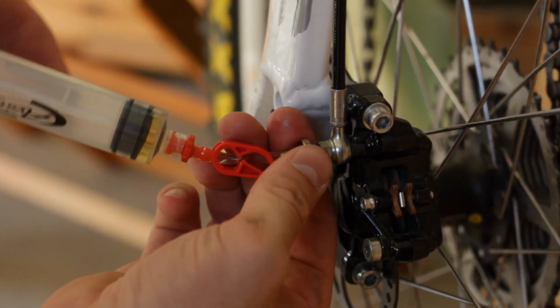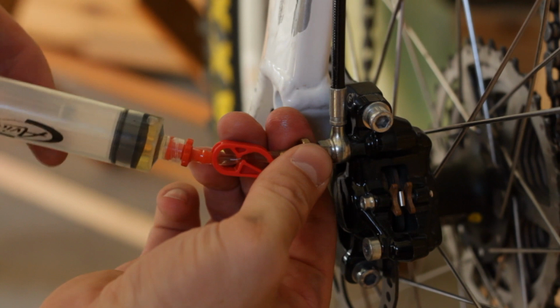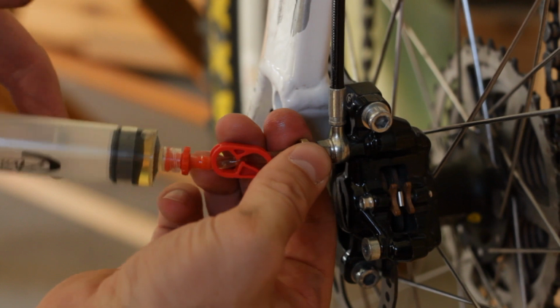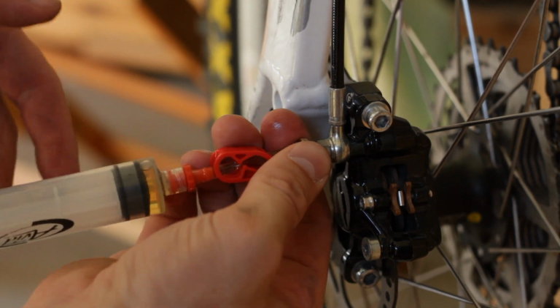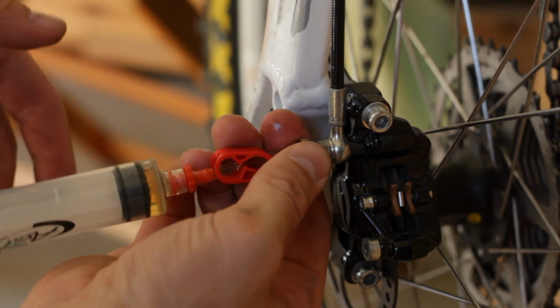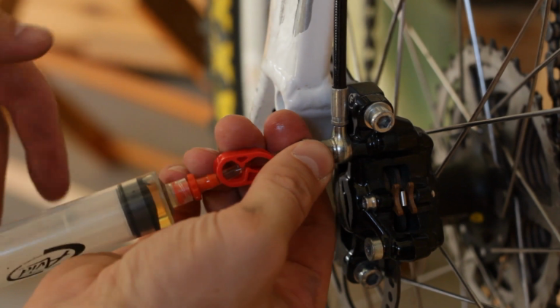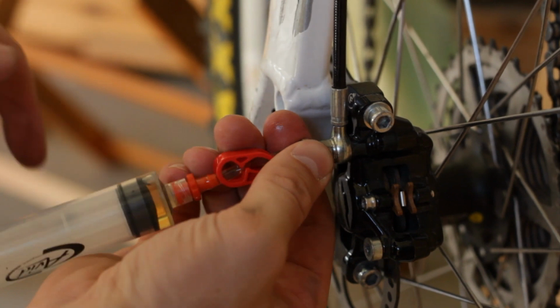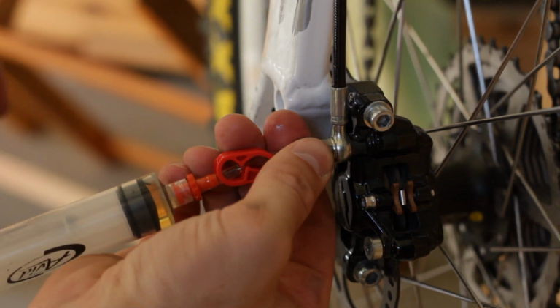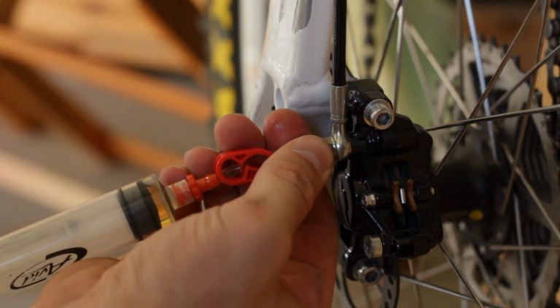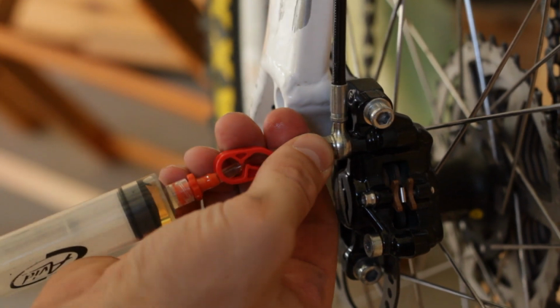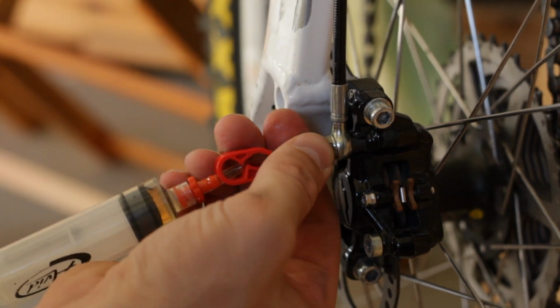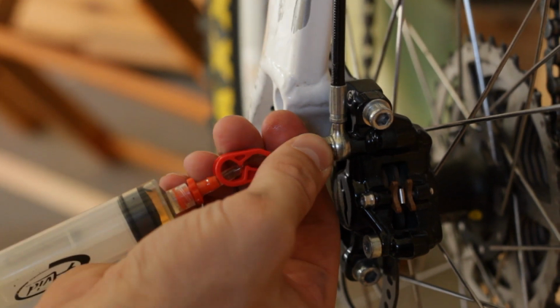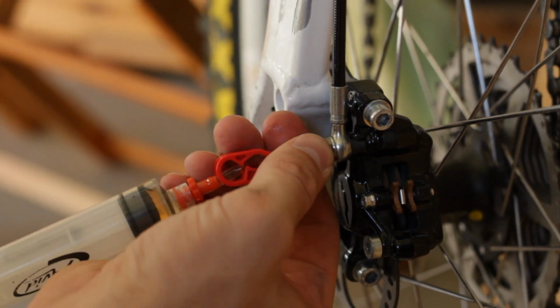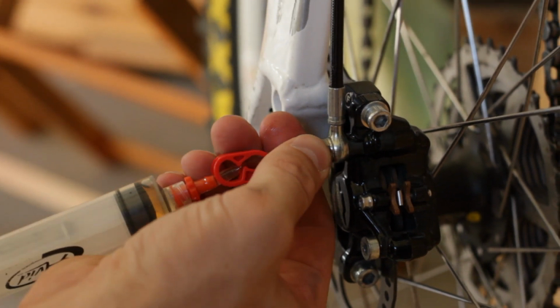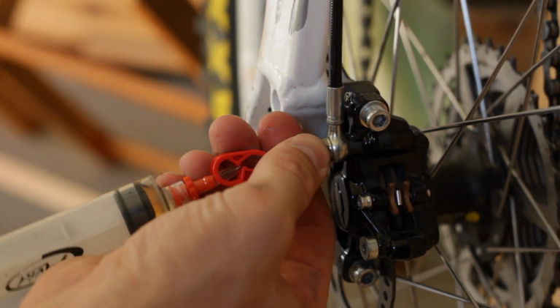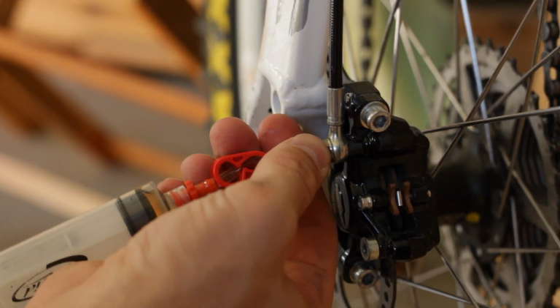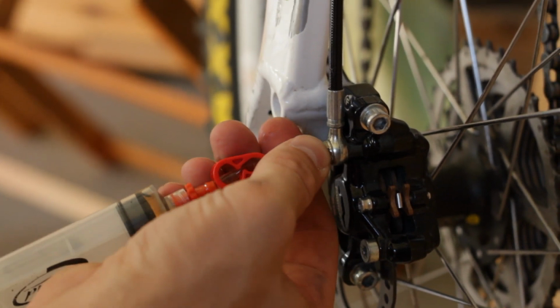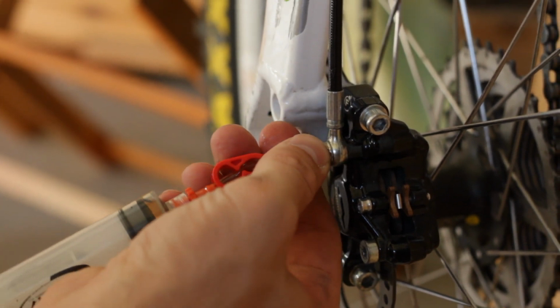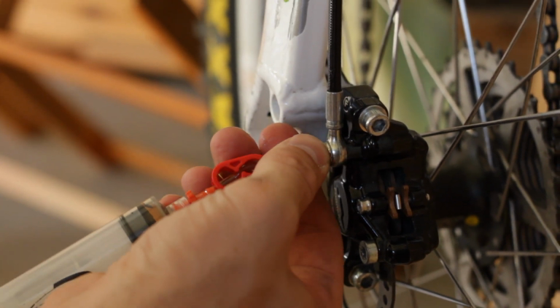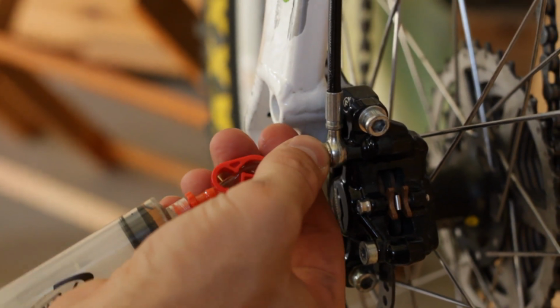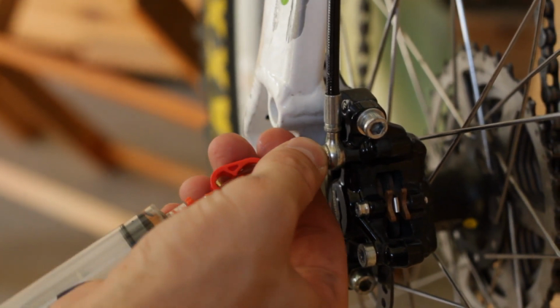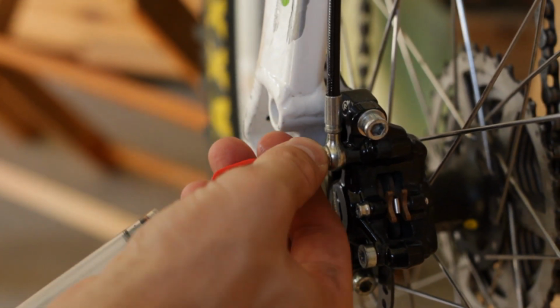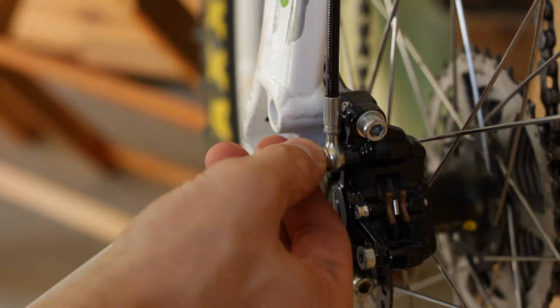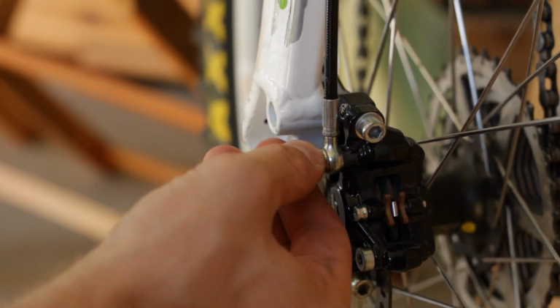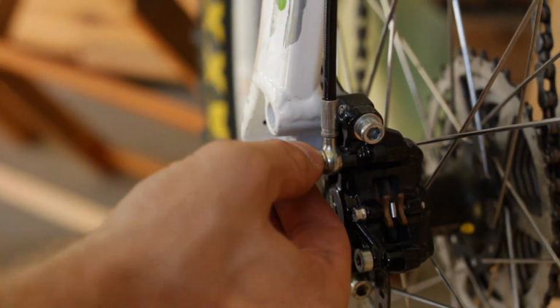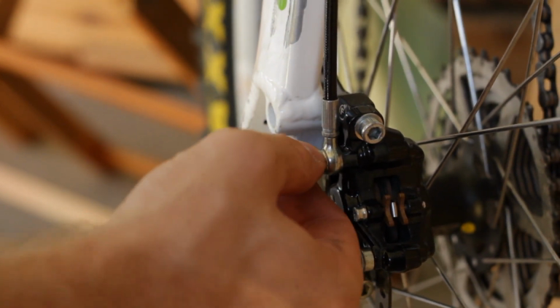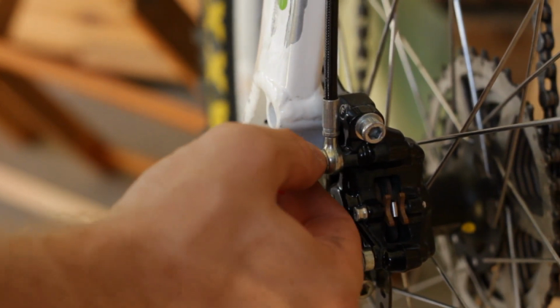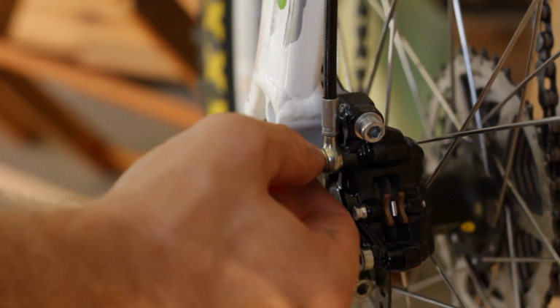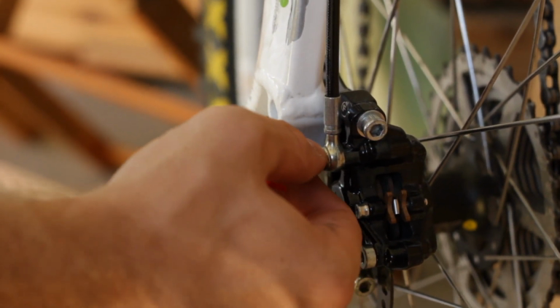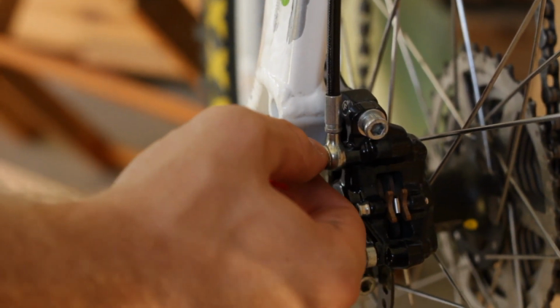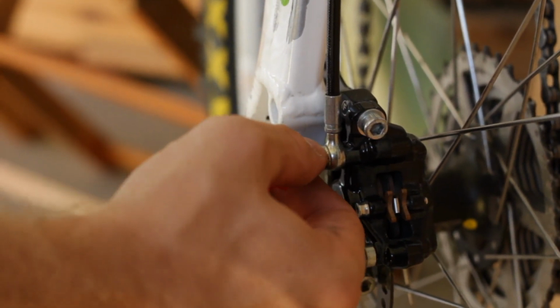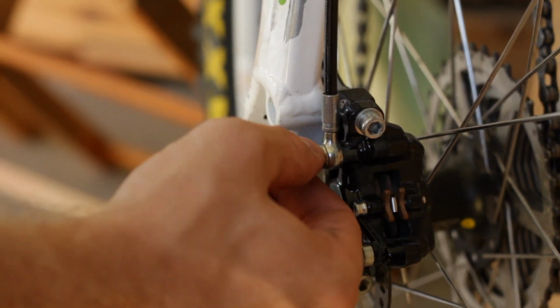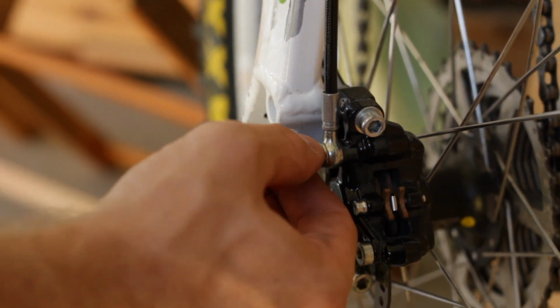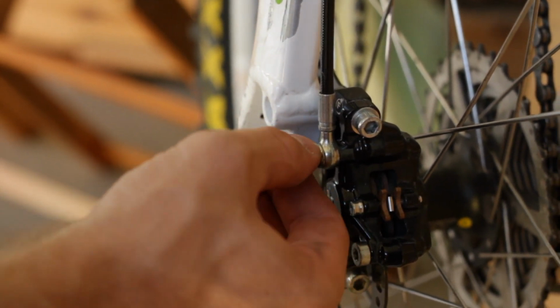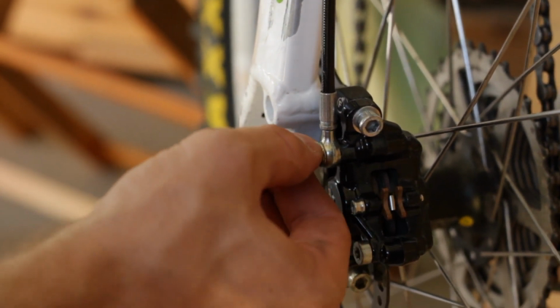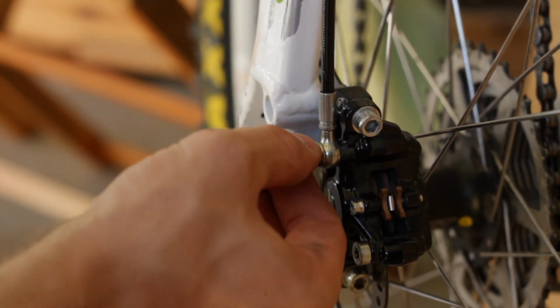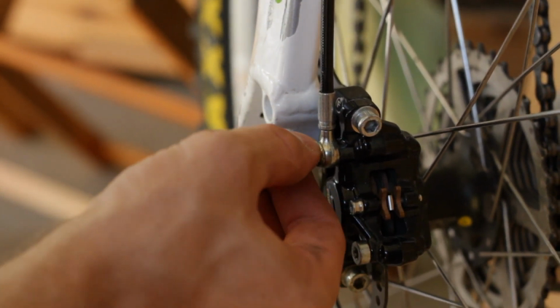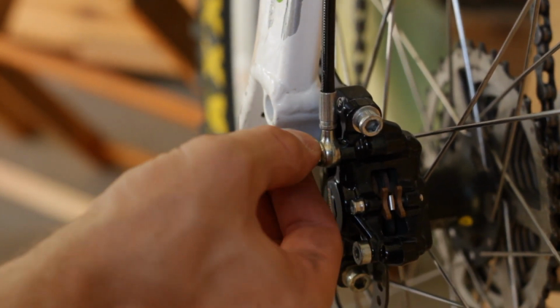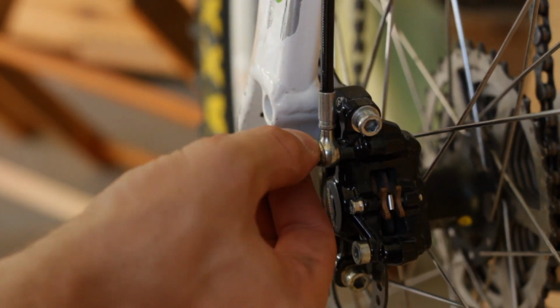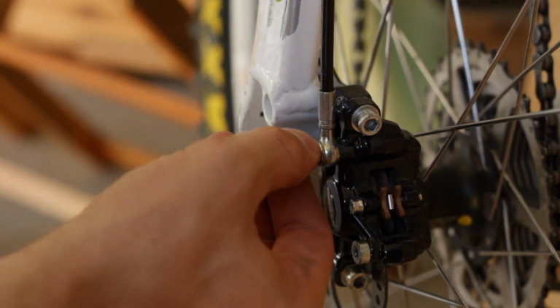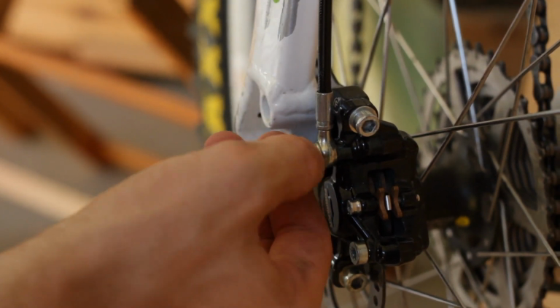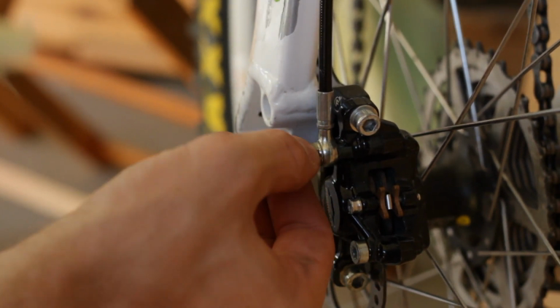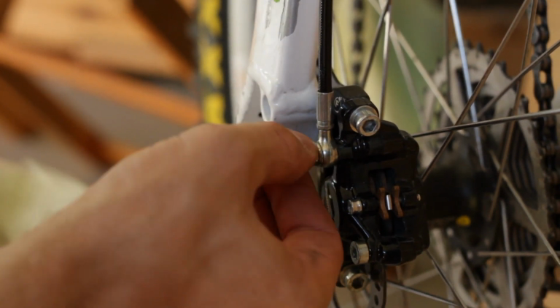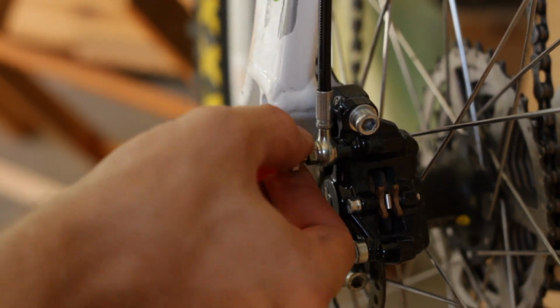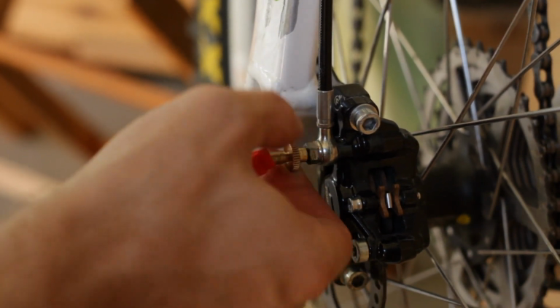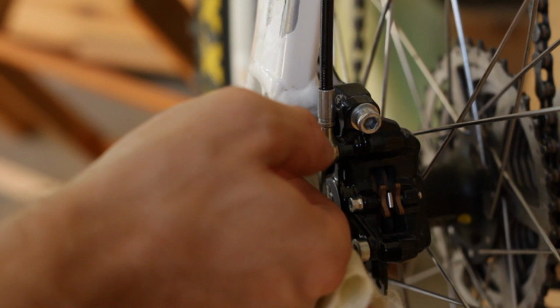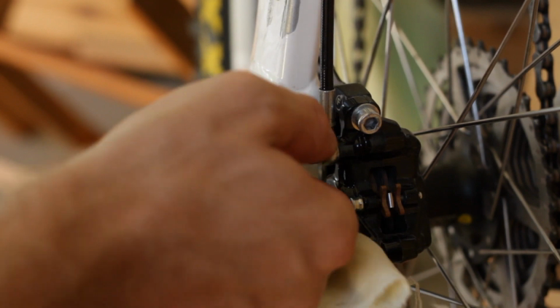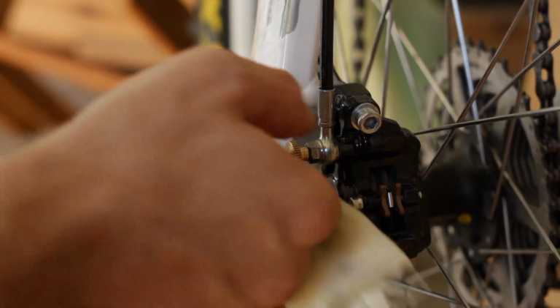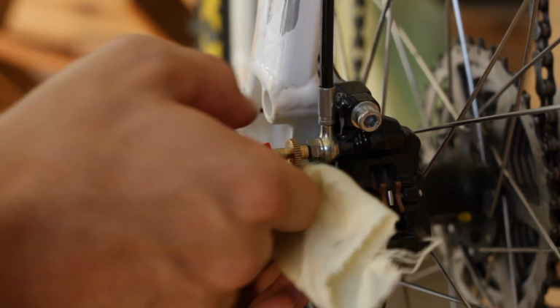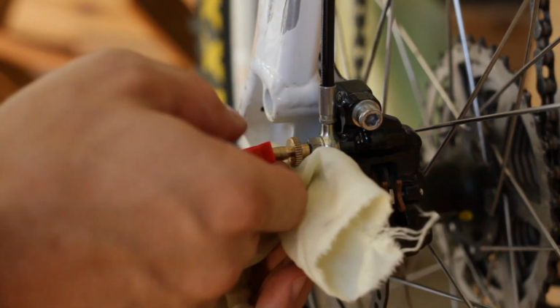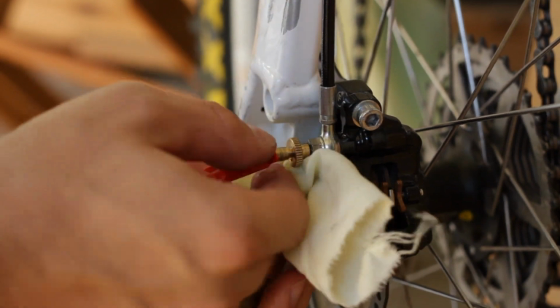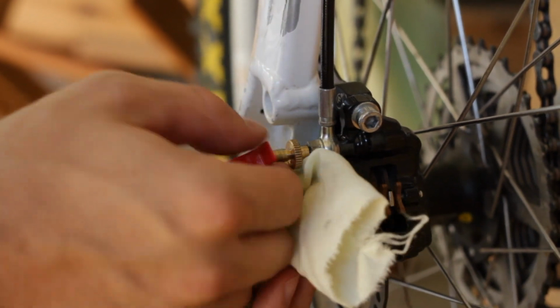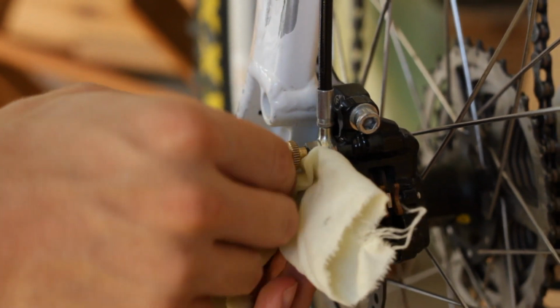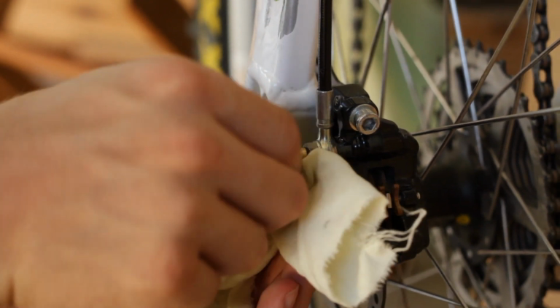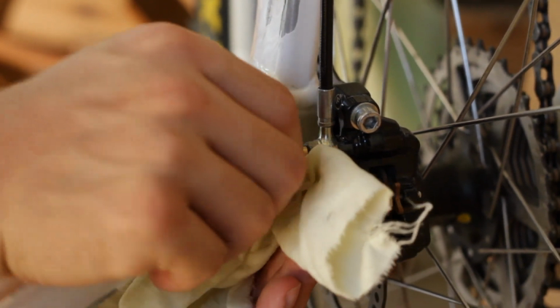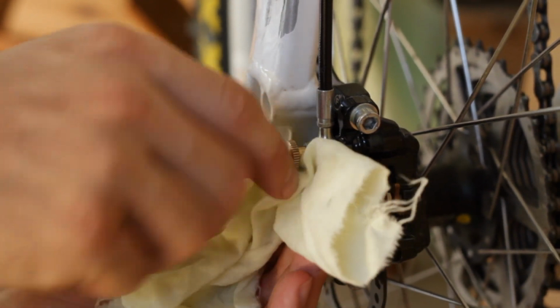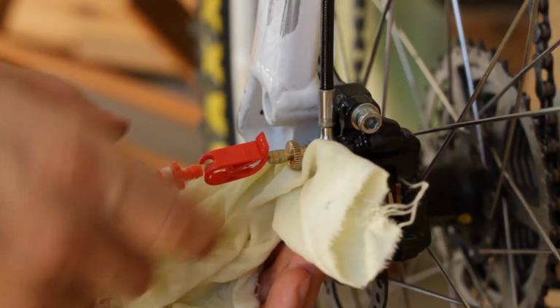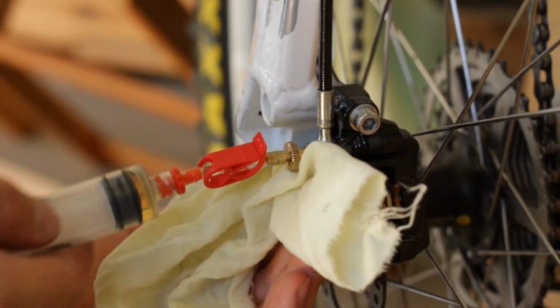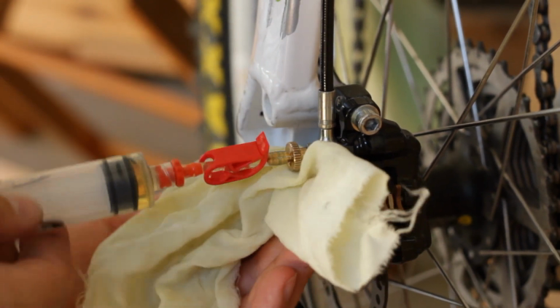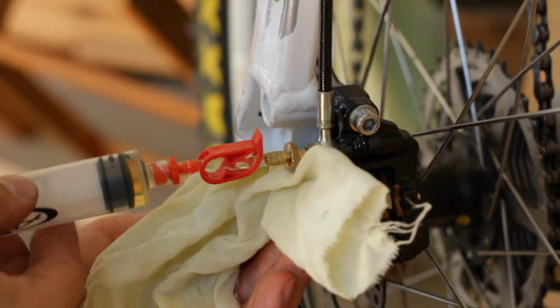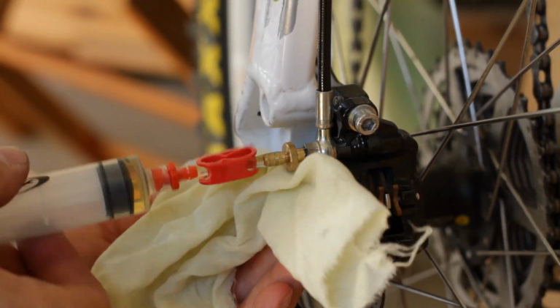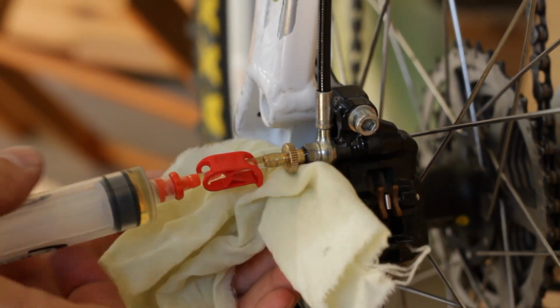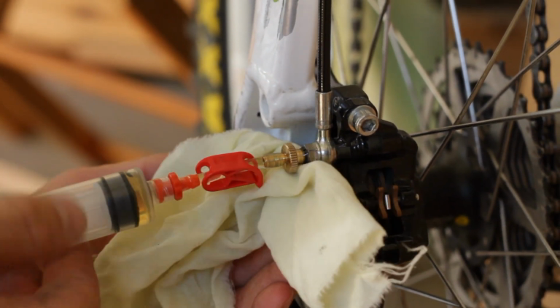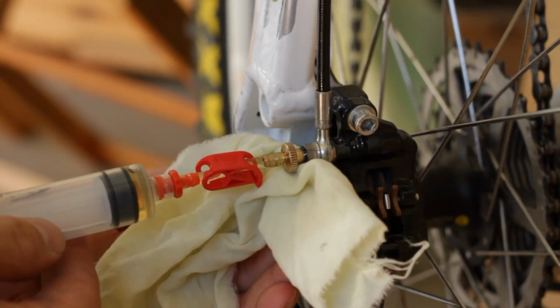Remove the syringe from the caliper and reinstall the bleed port screw. Don't forget the rubber o-ring.